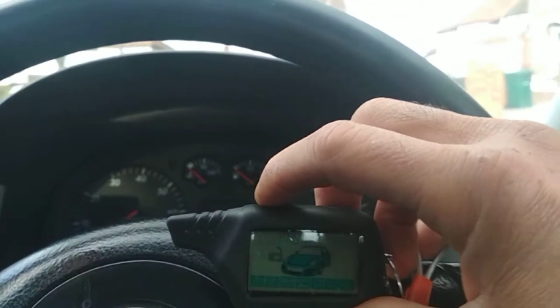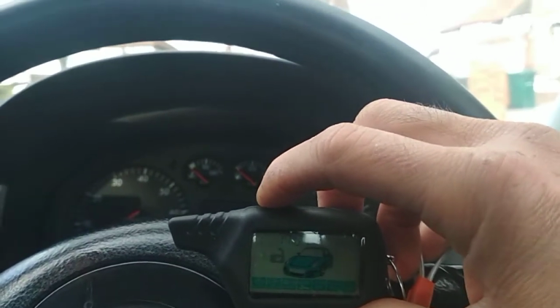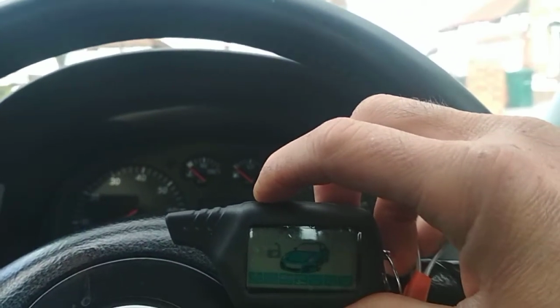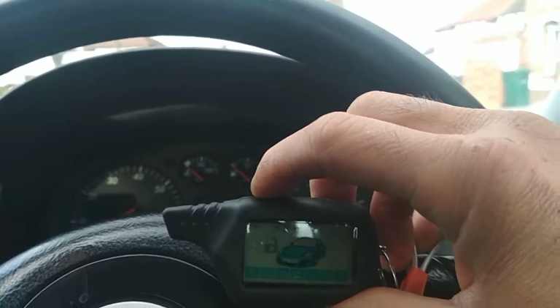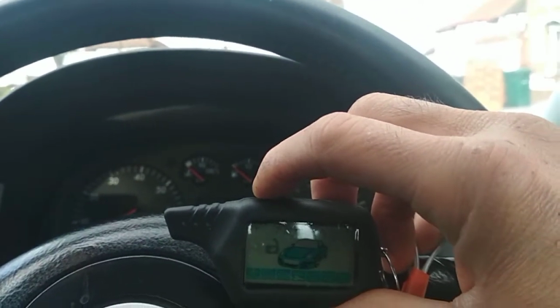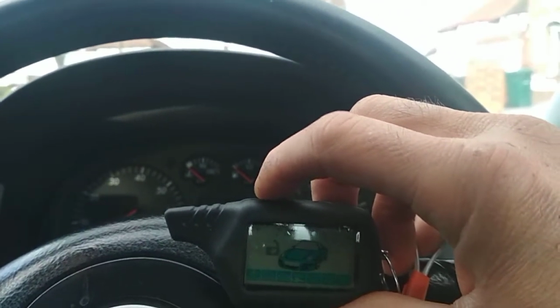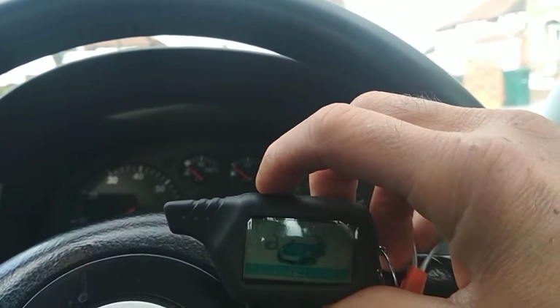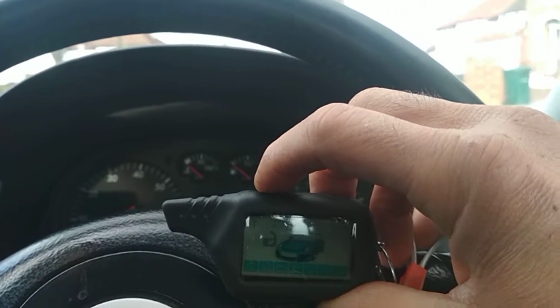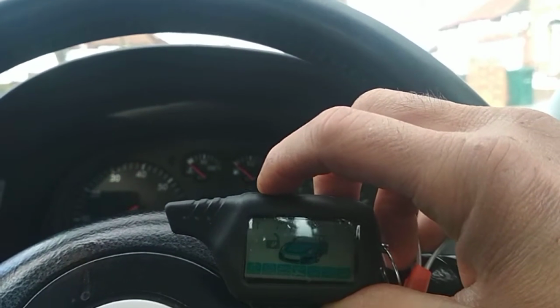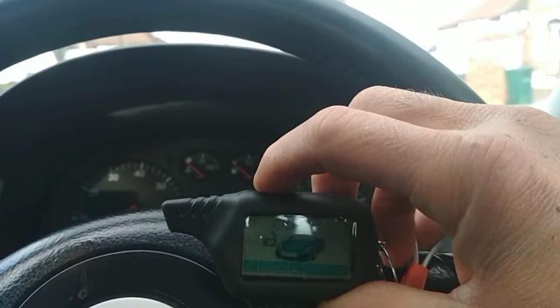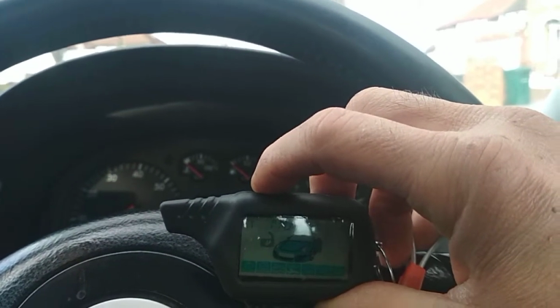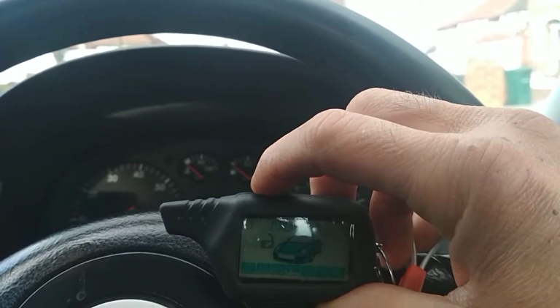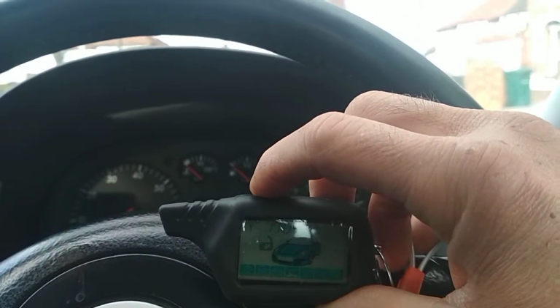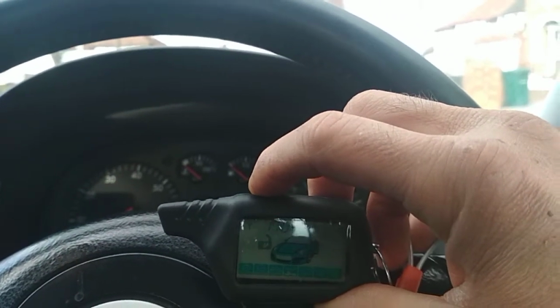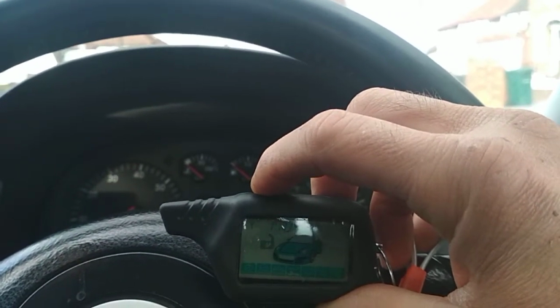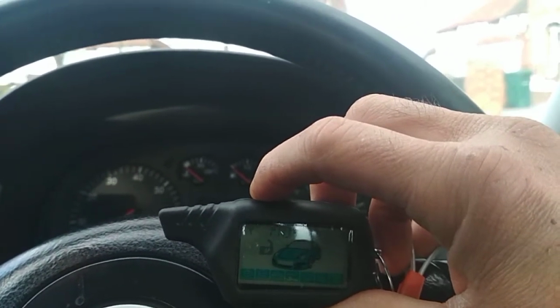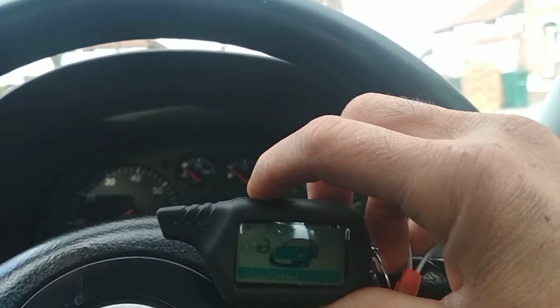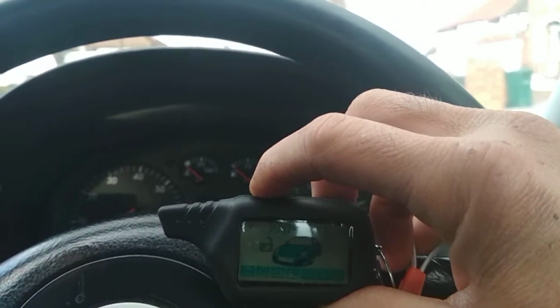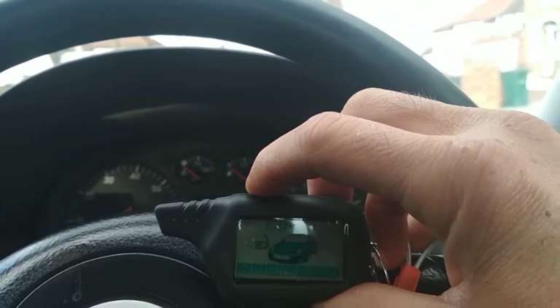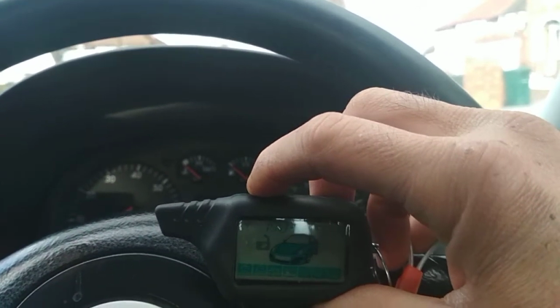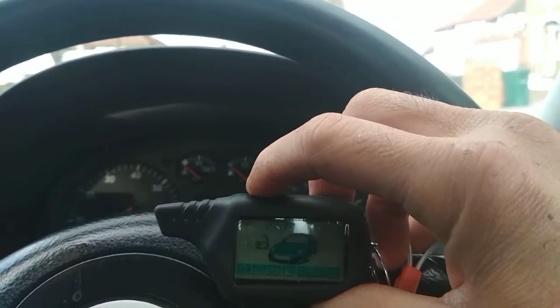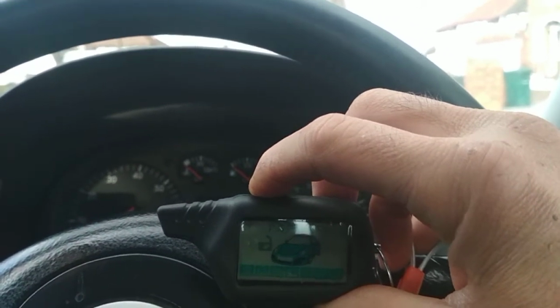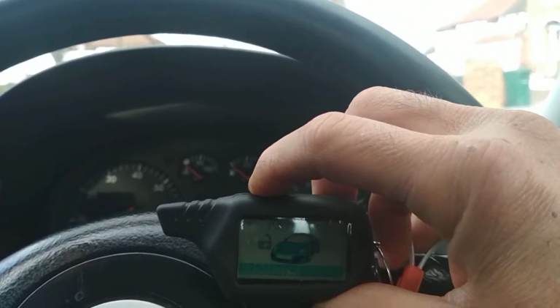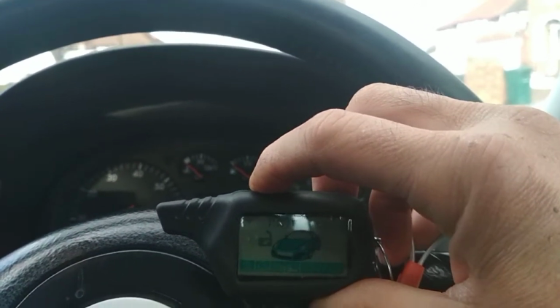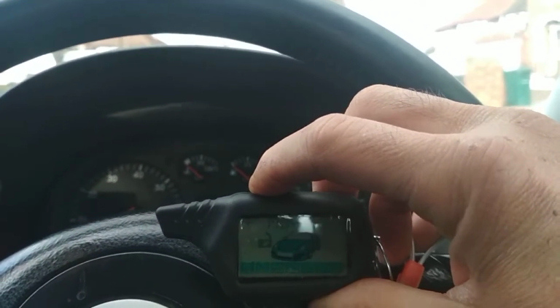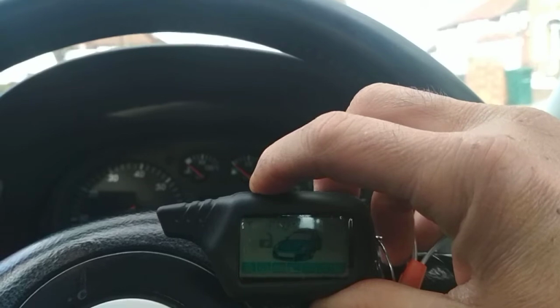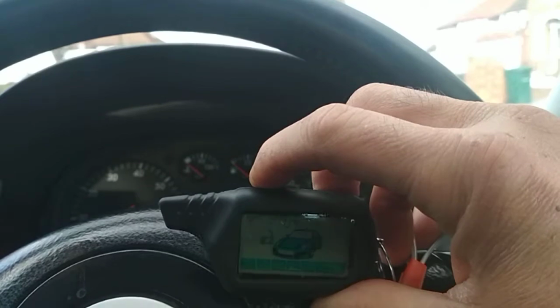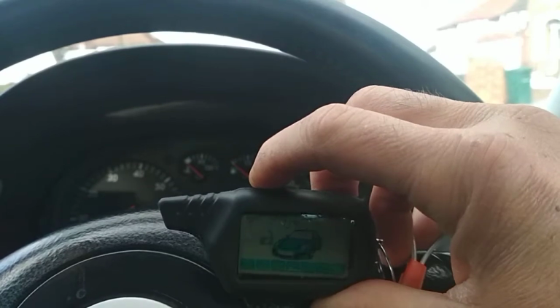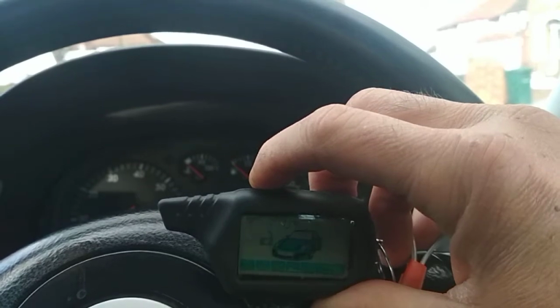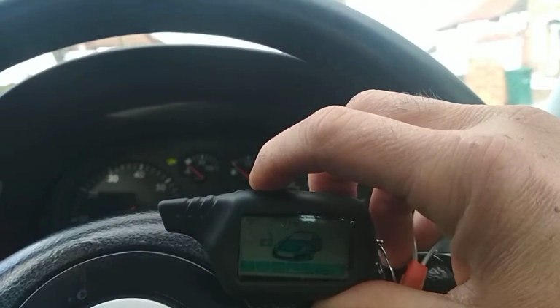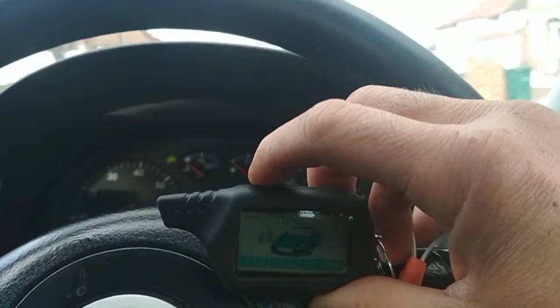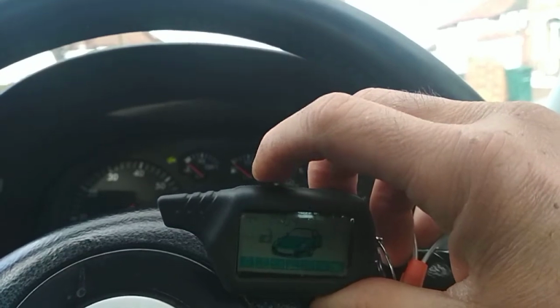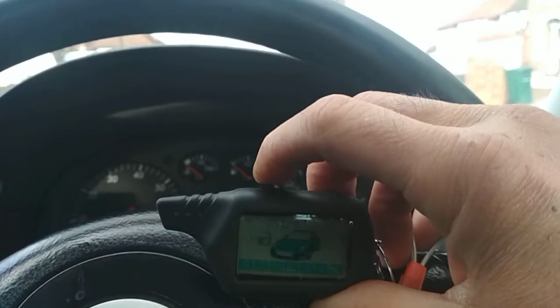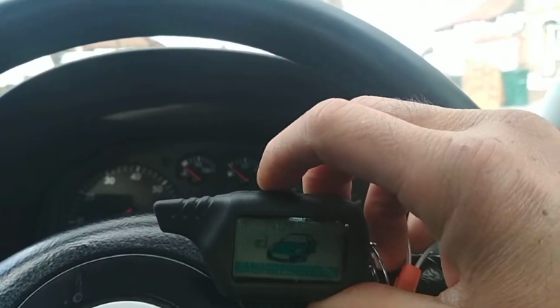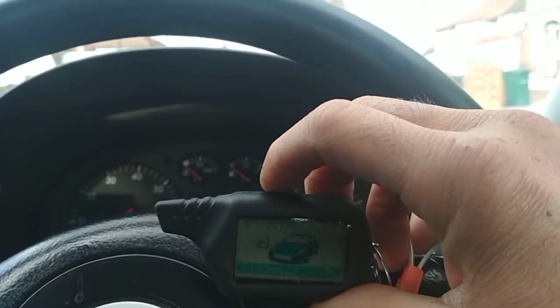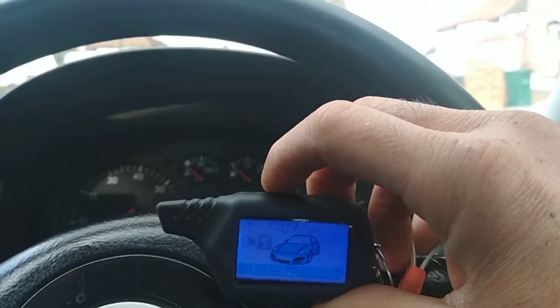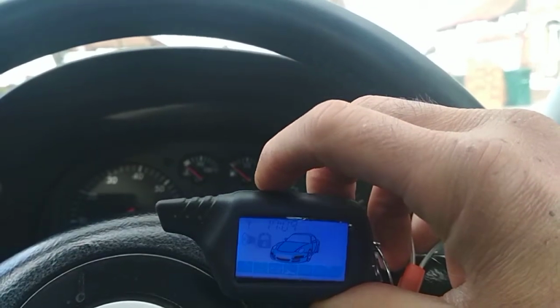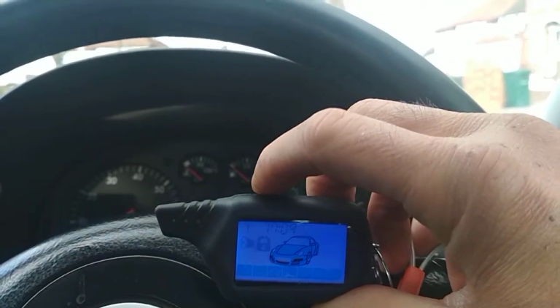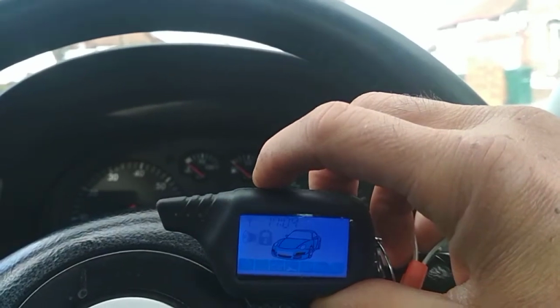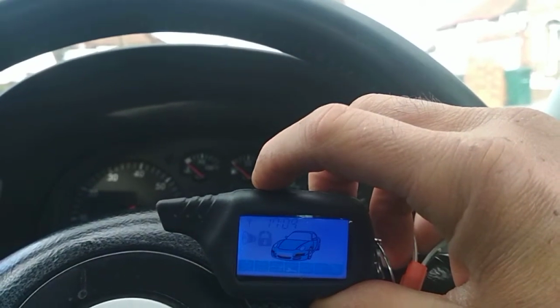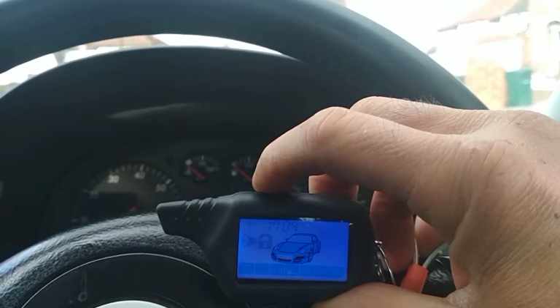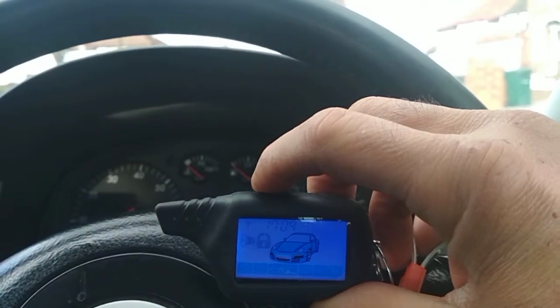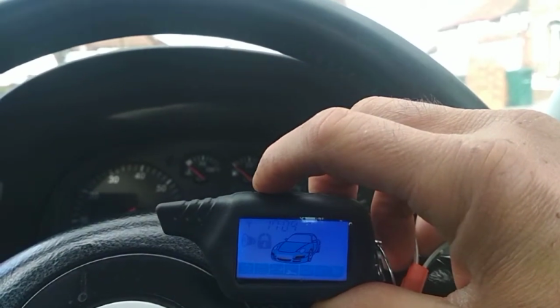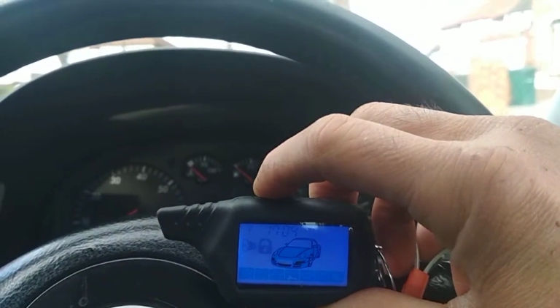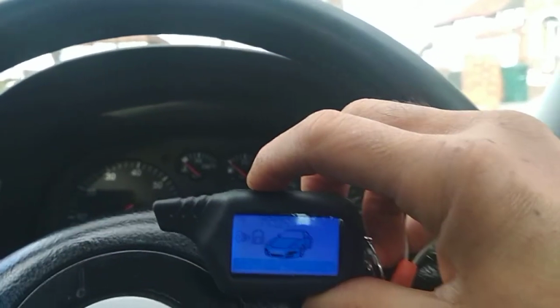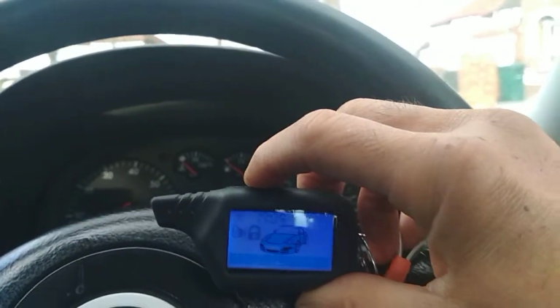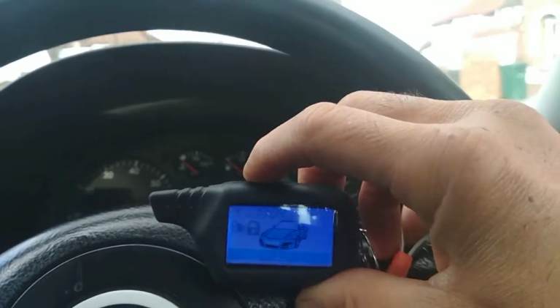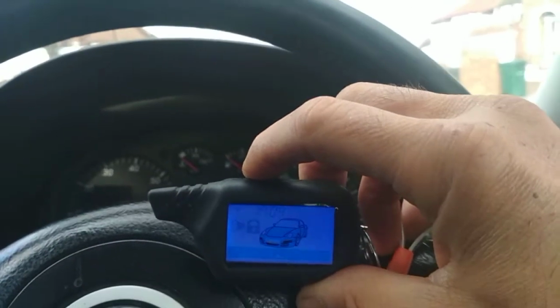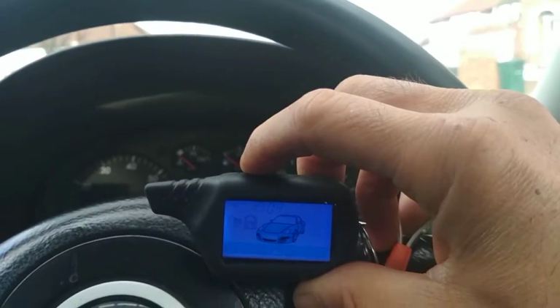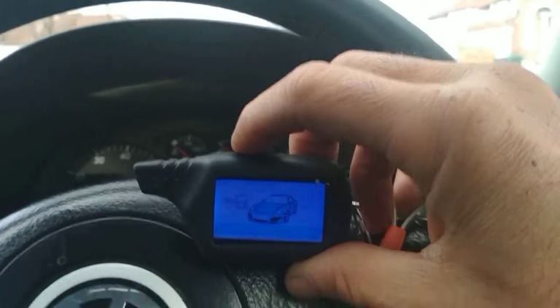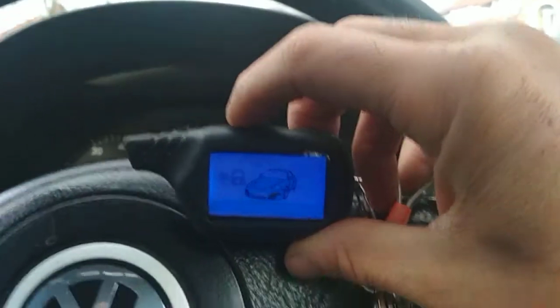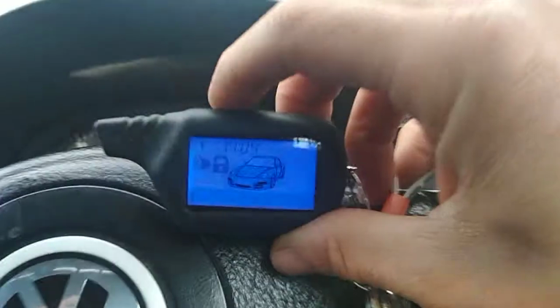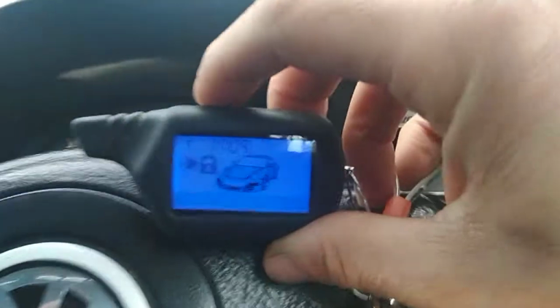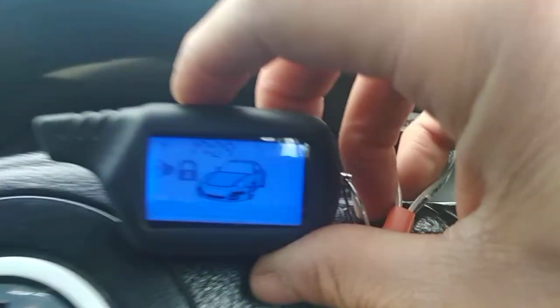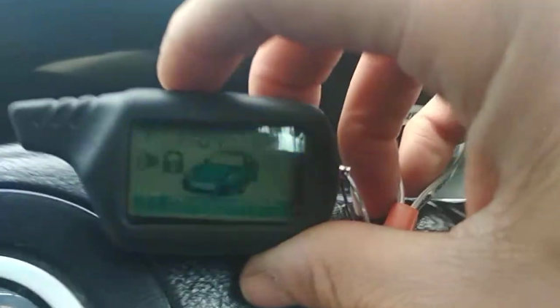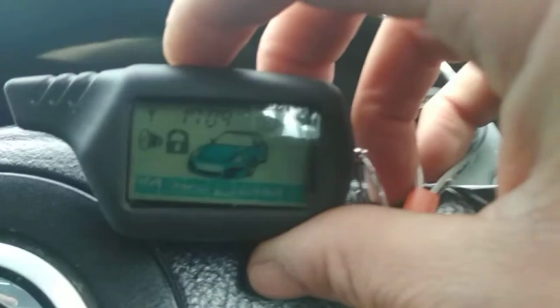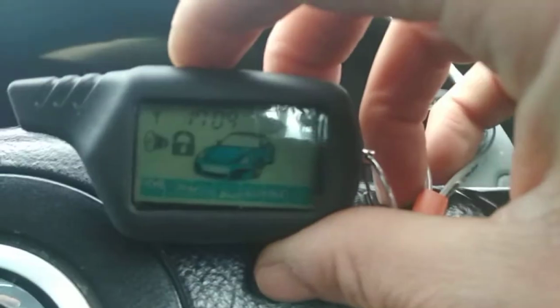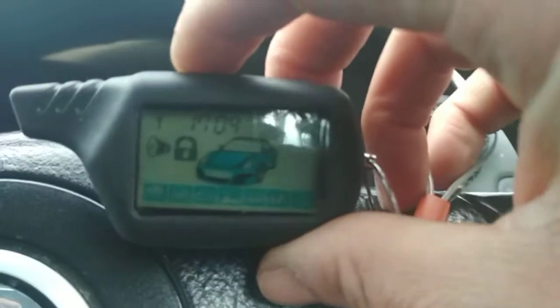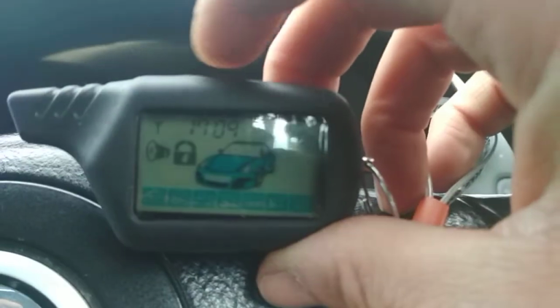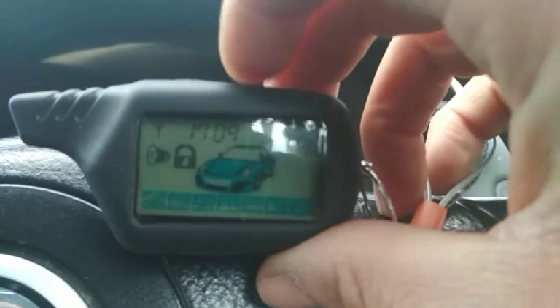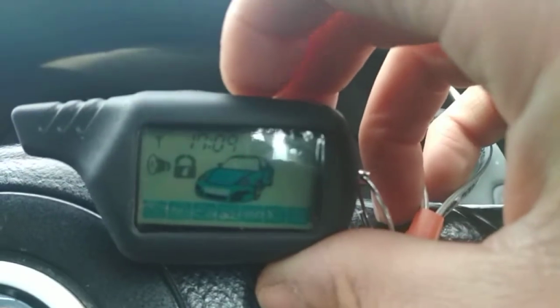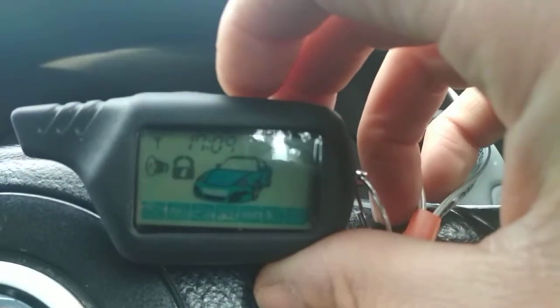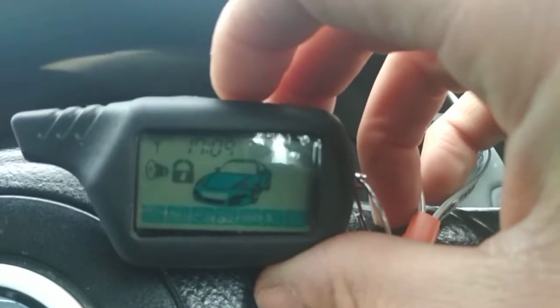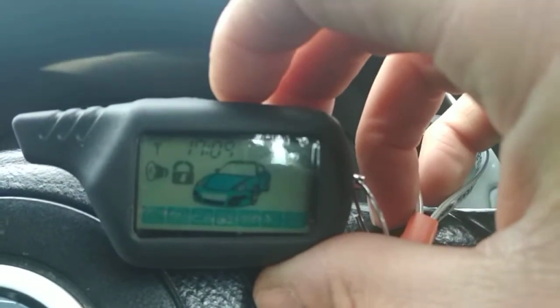Basically, to arm the system, hit the top button to the left. You'll get one bleep, one flash from the indicators, and the lock display will highlight itself.